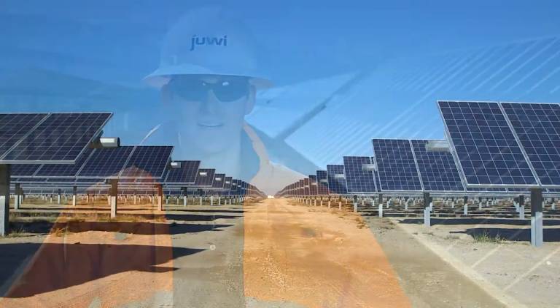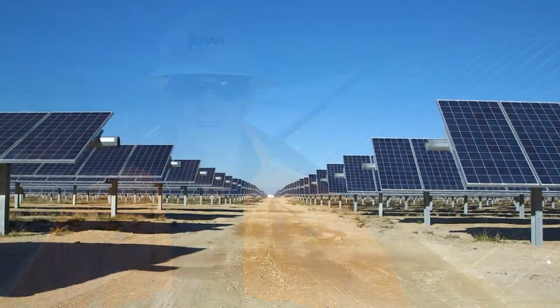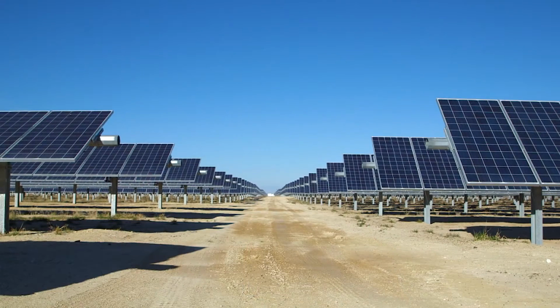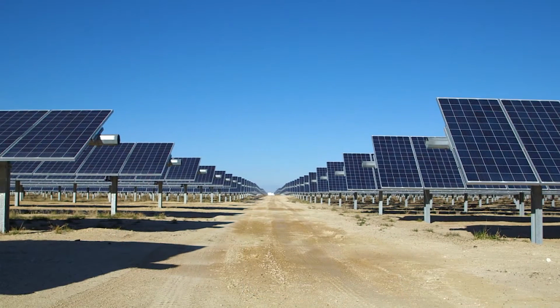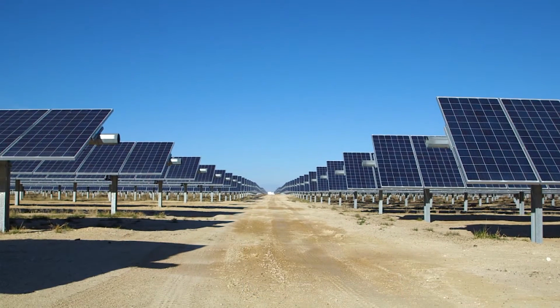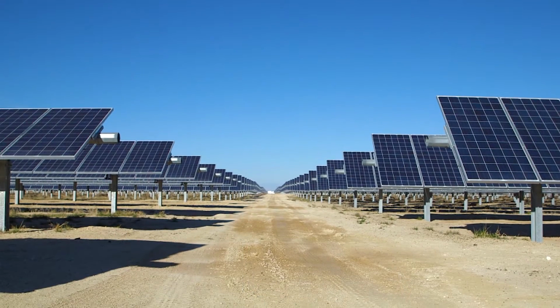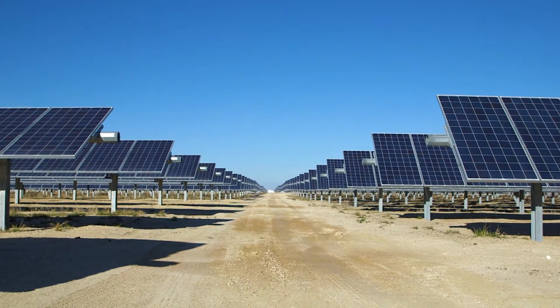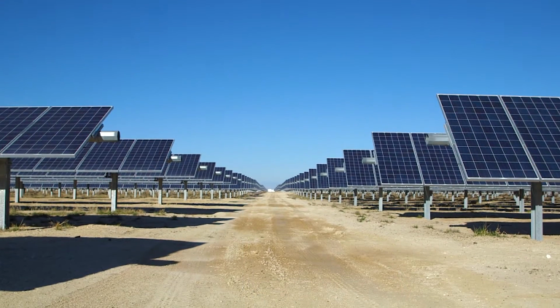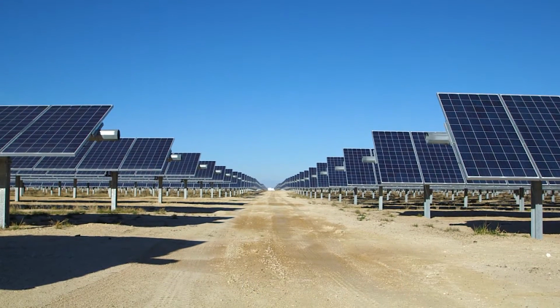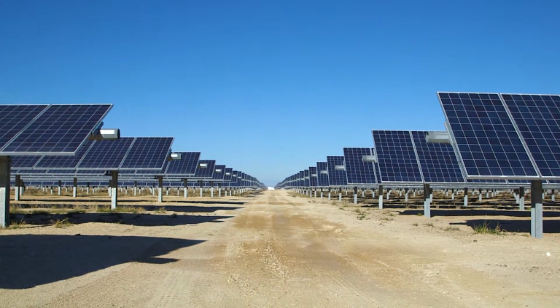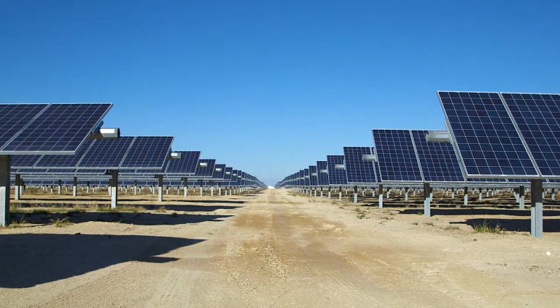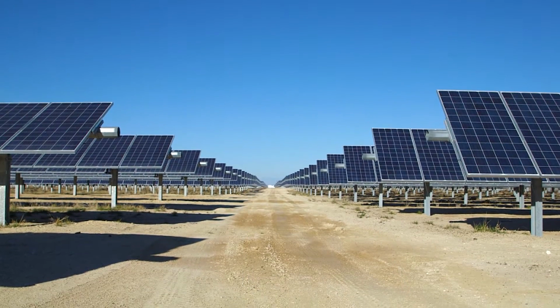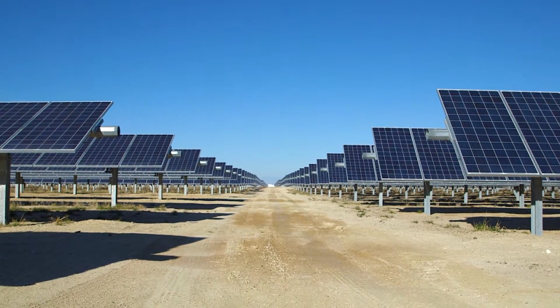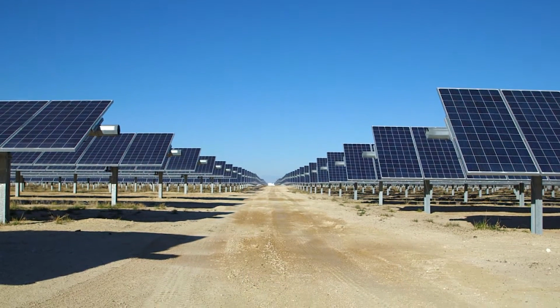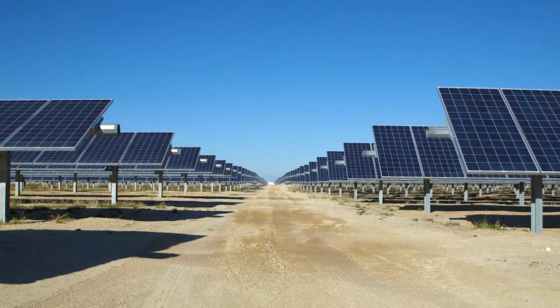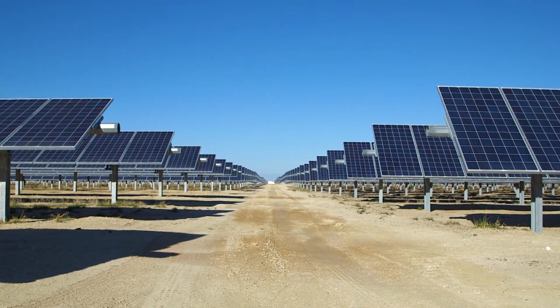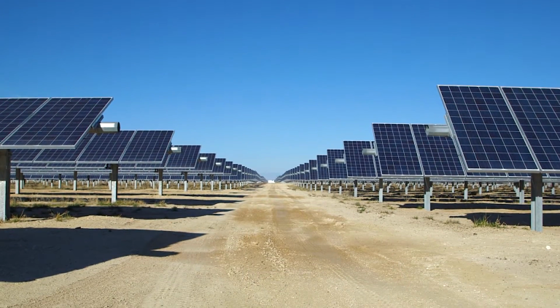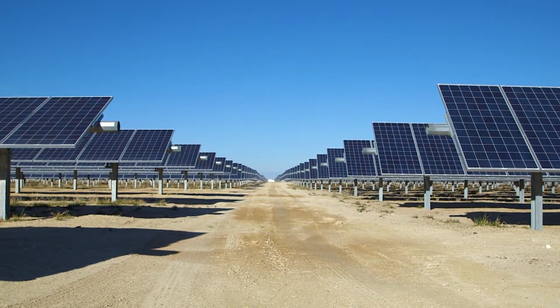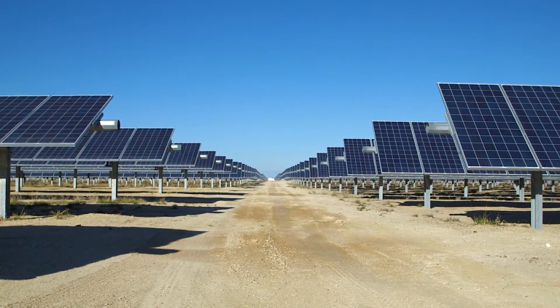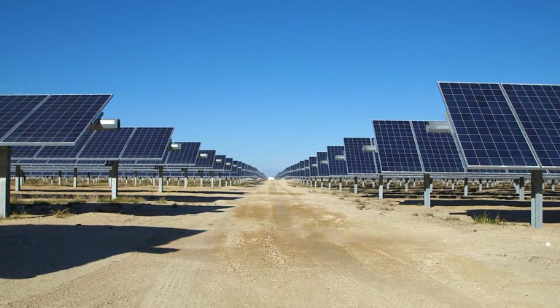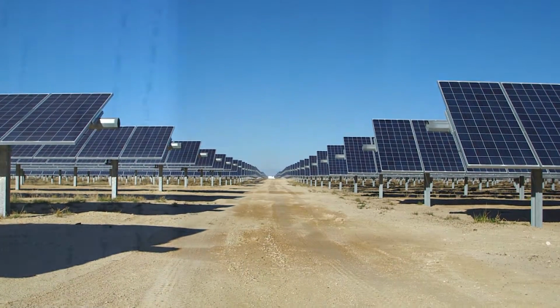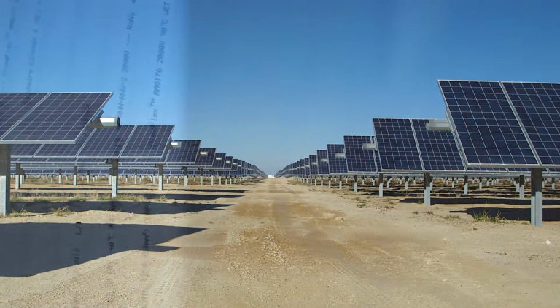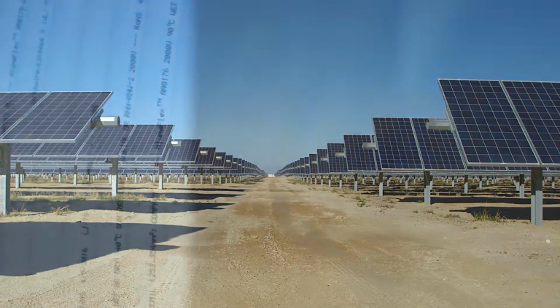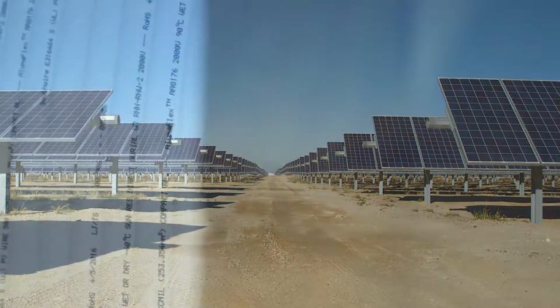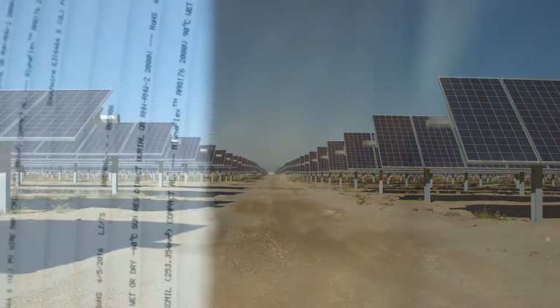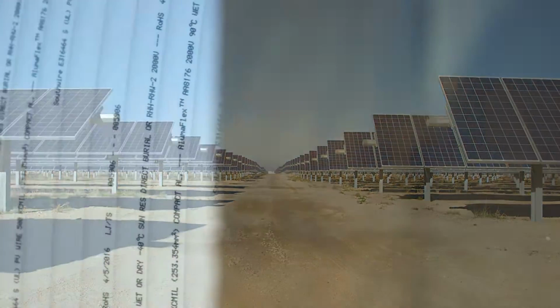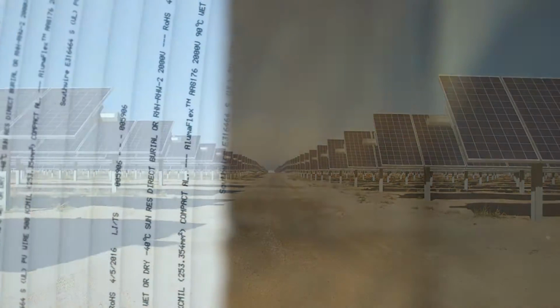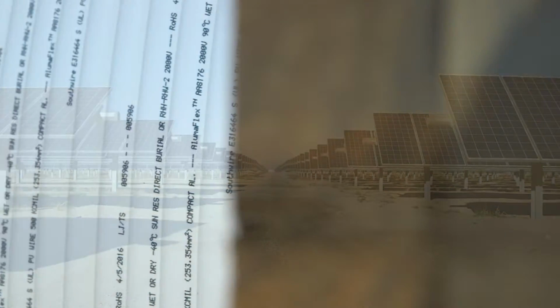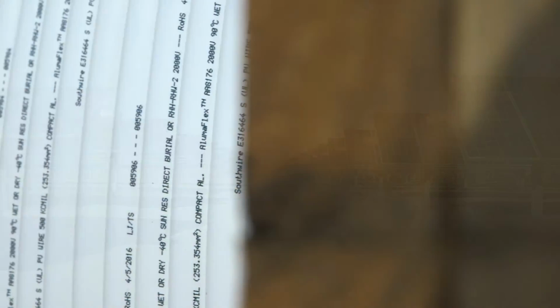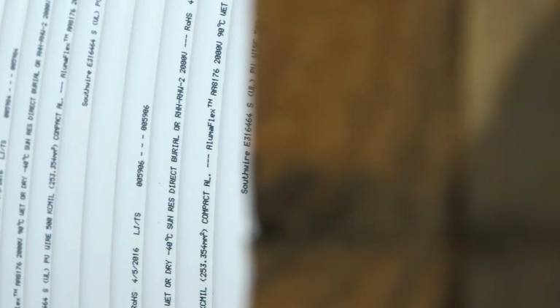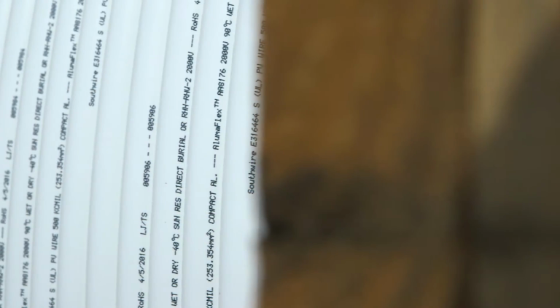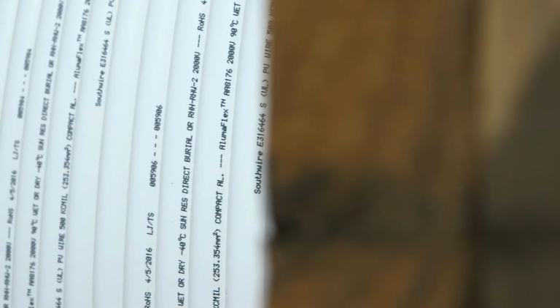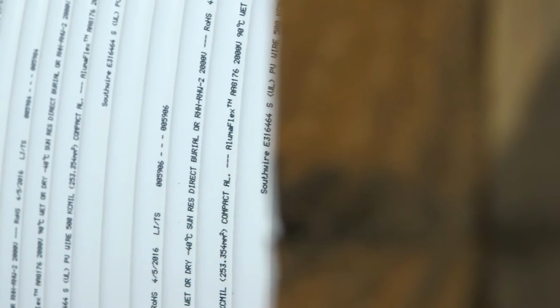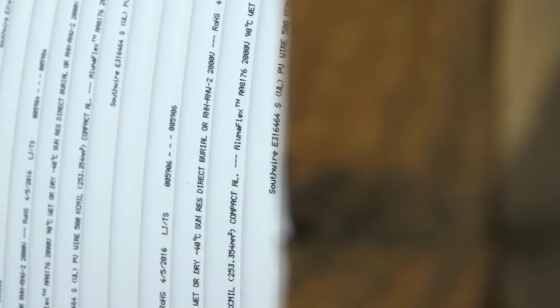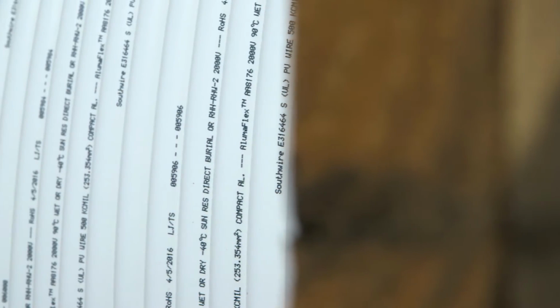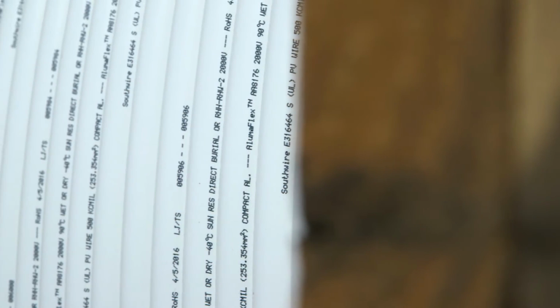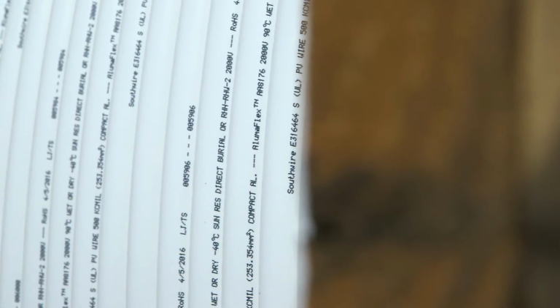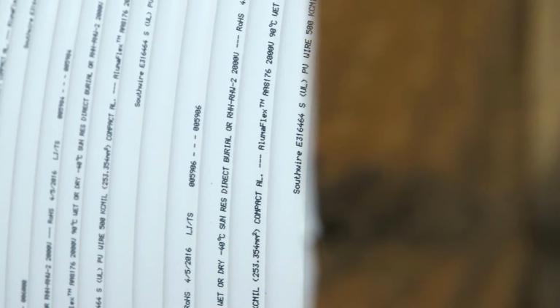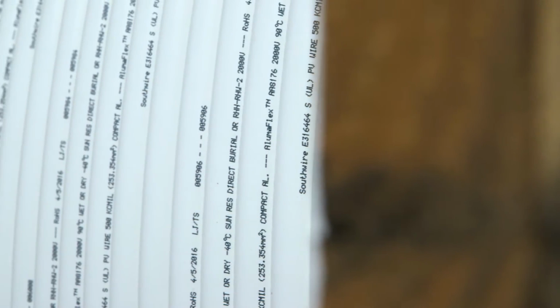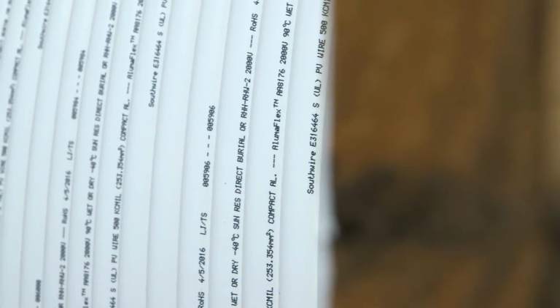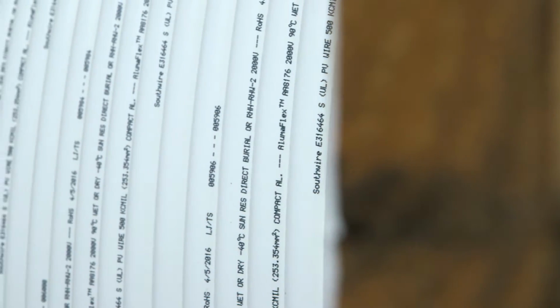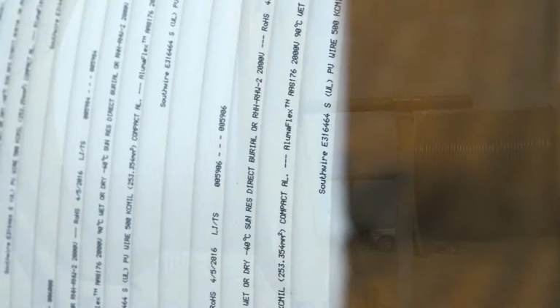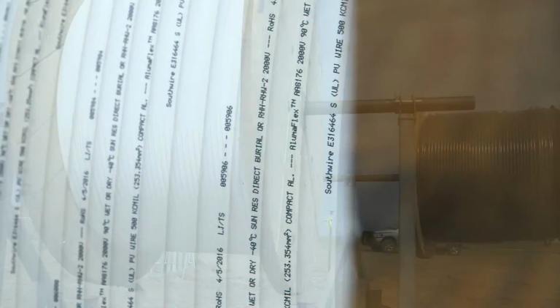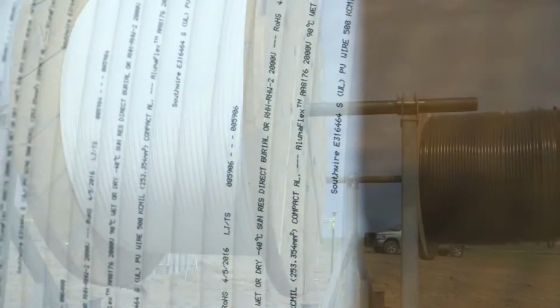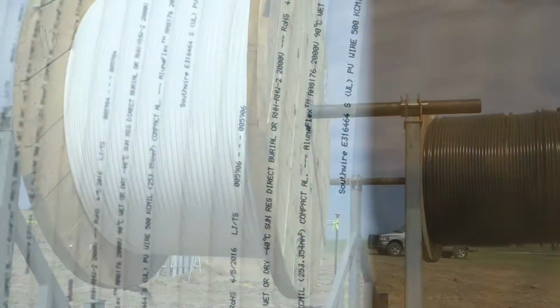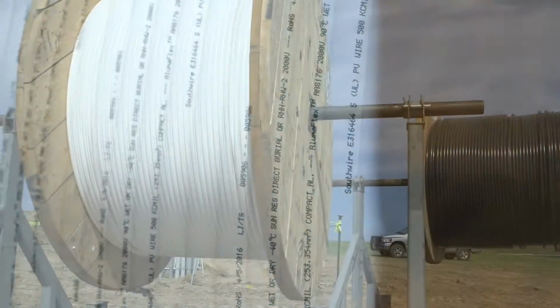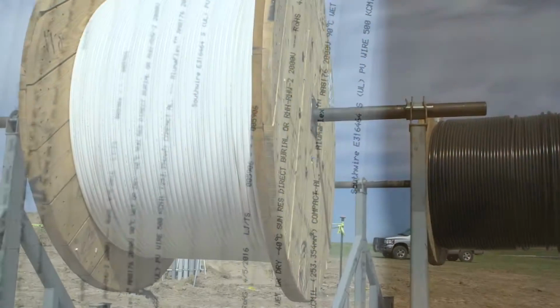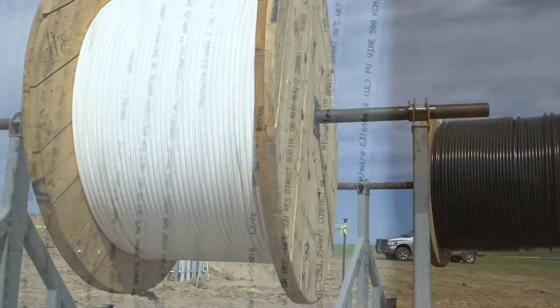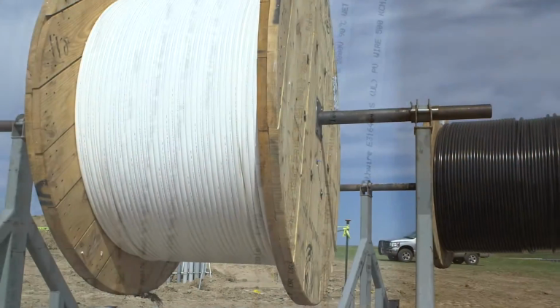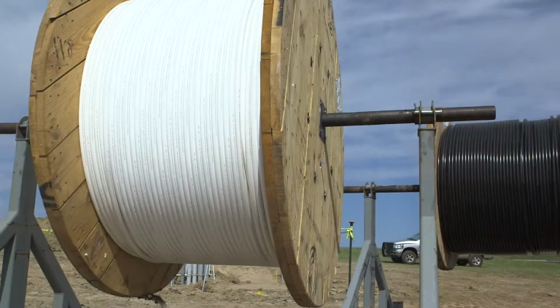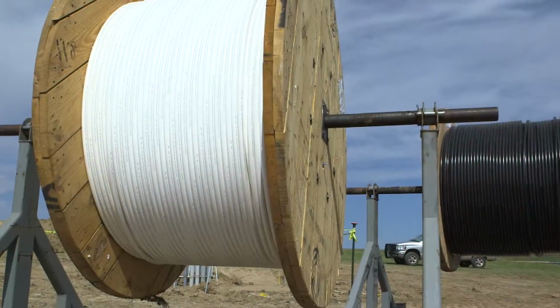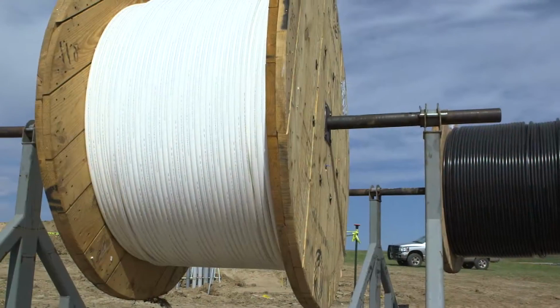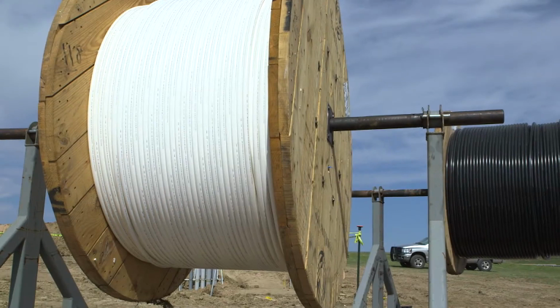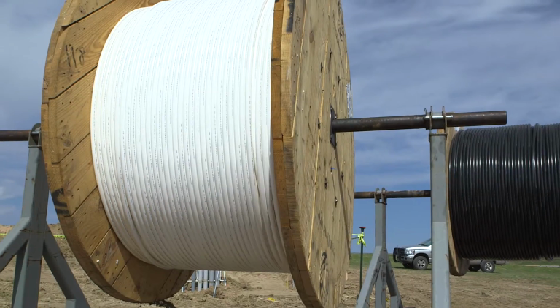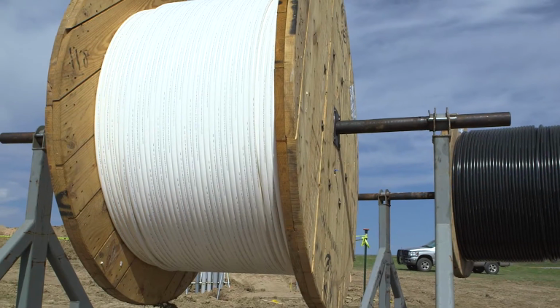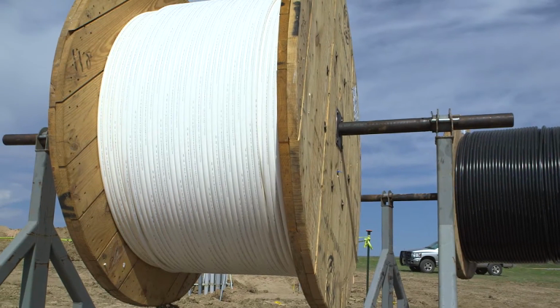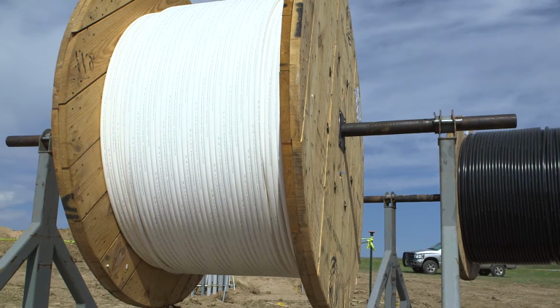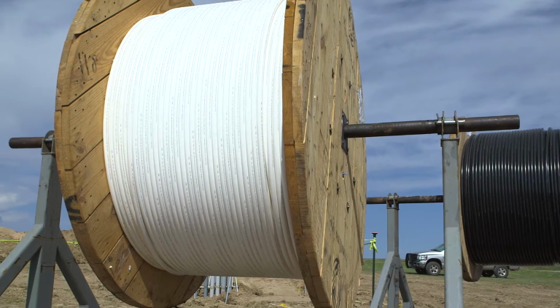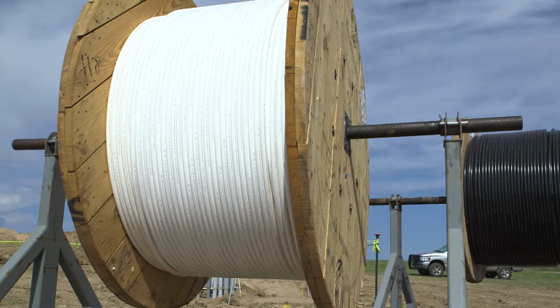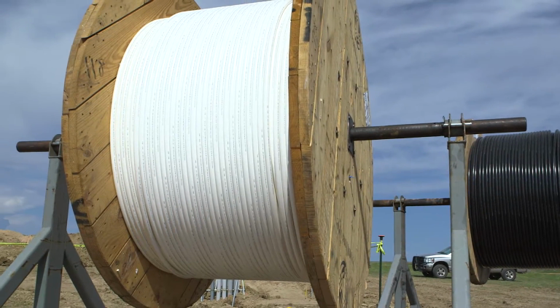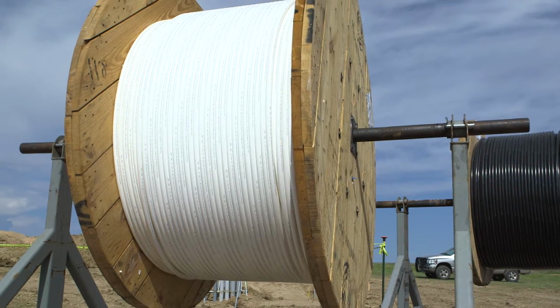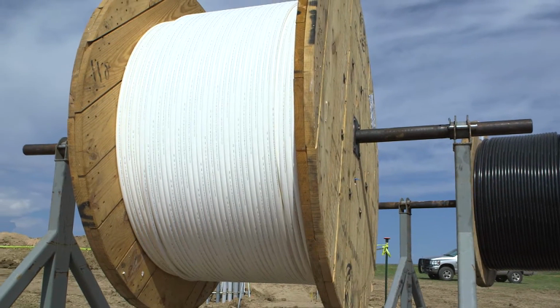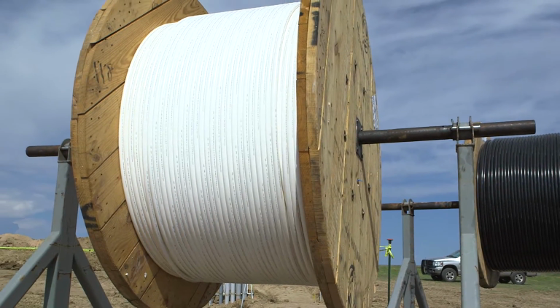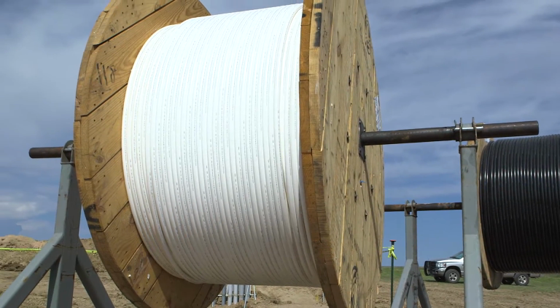Empowering the grid with the sun — Southwire offers a wide range of high-quality solutions for your solar power needs.